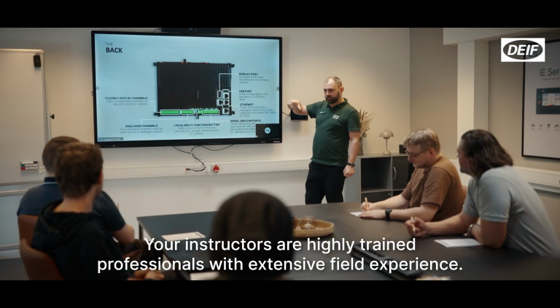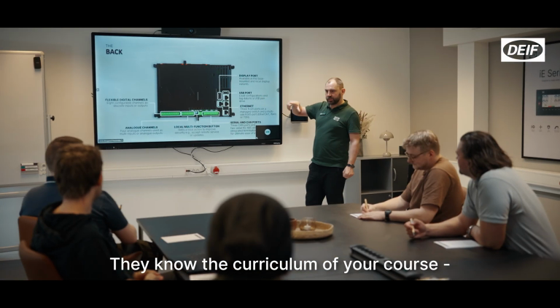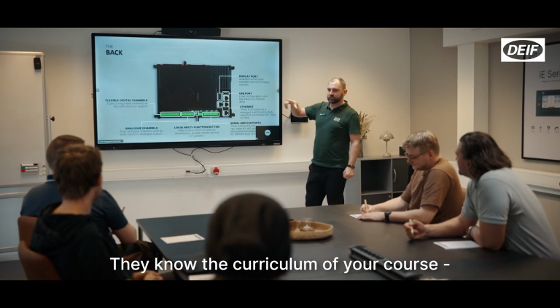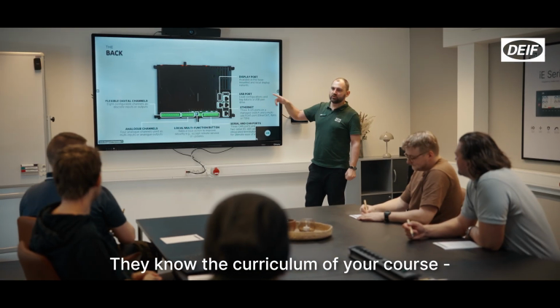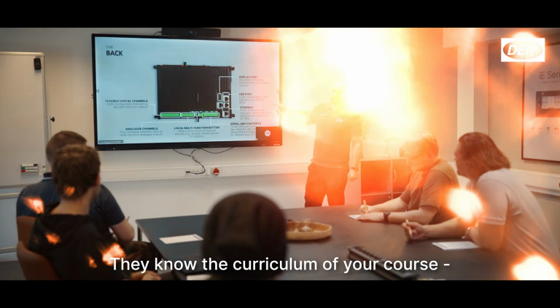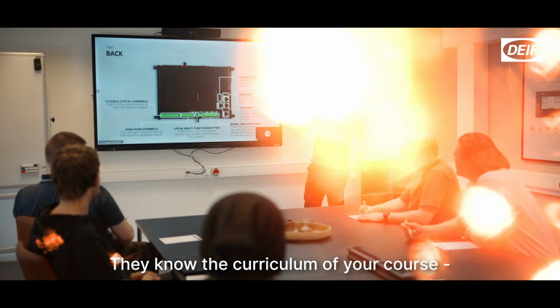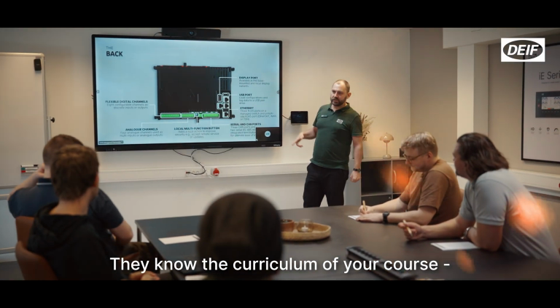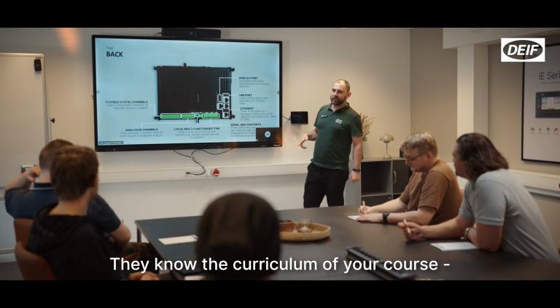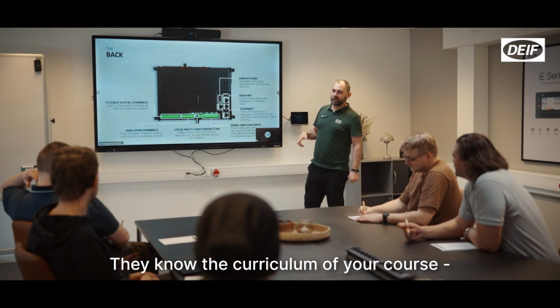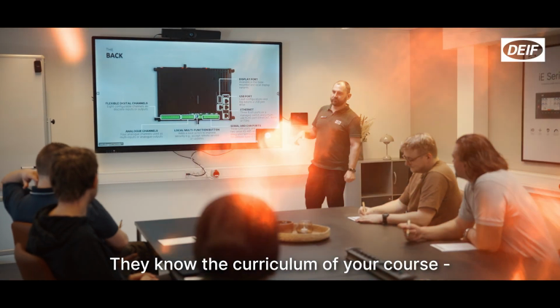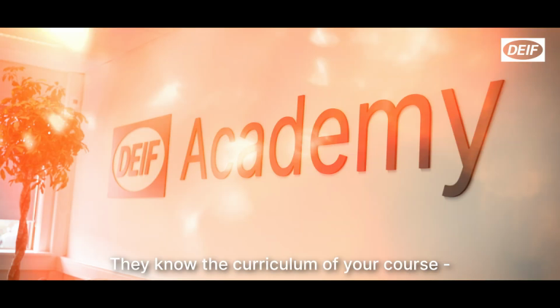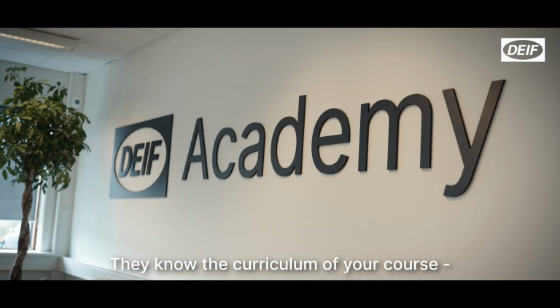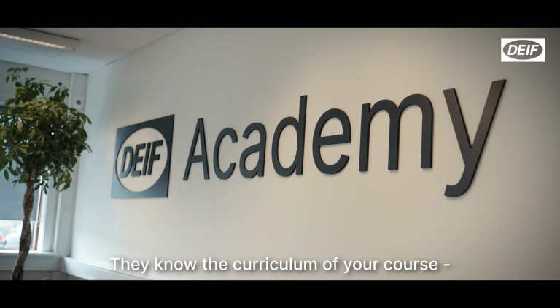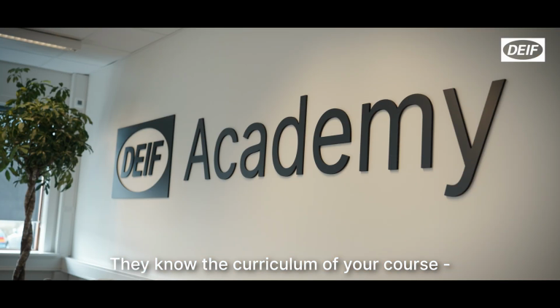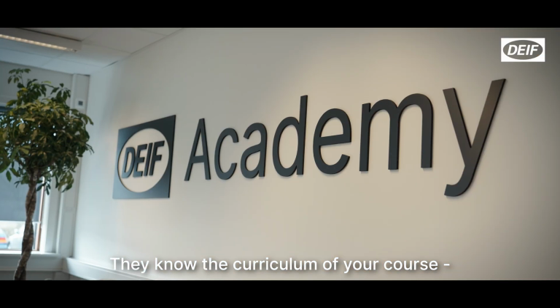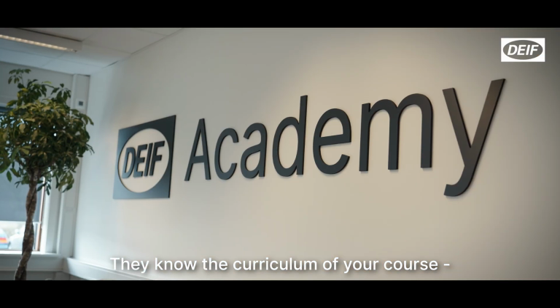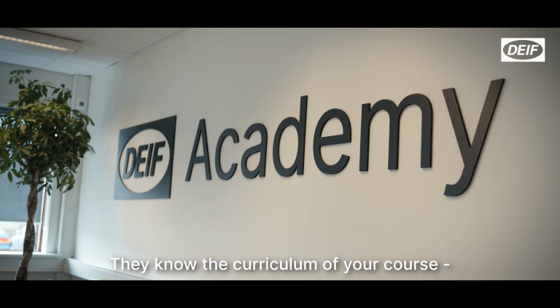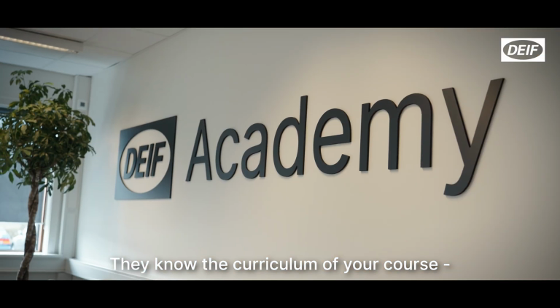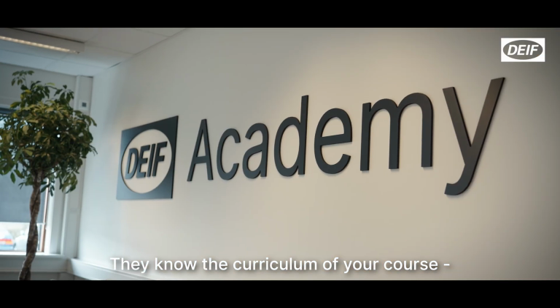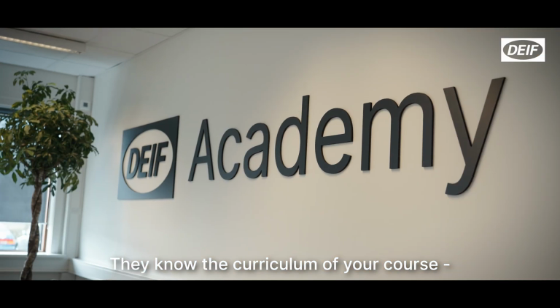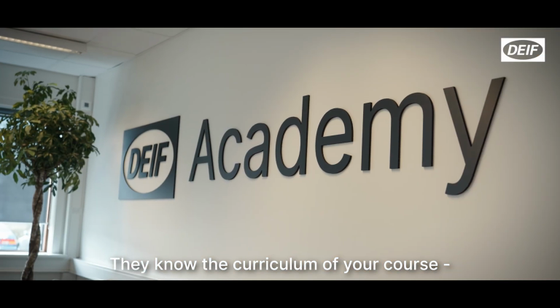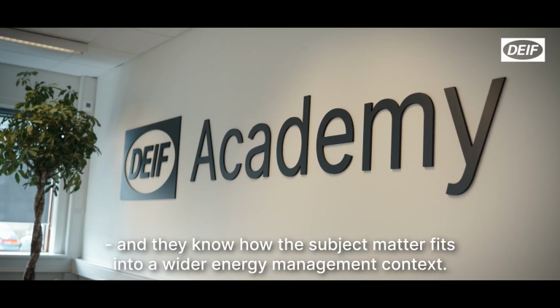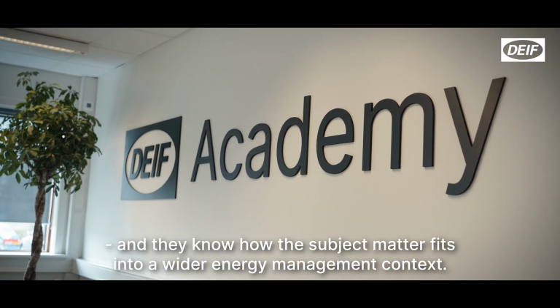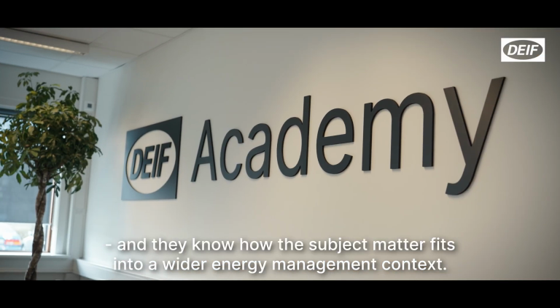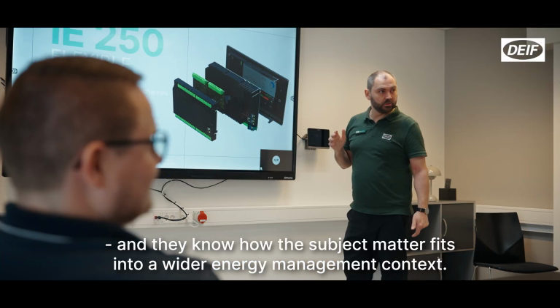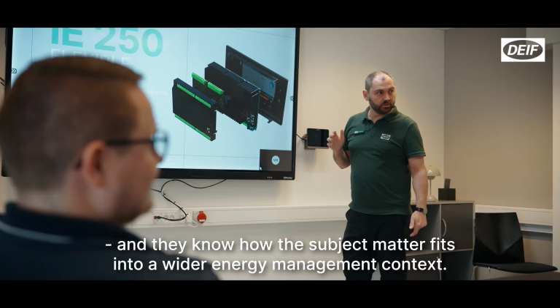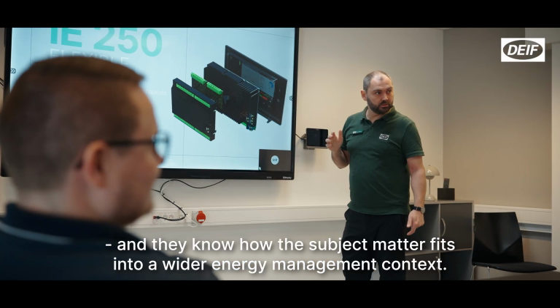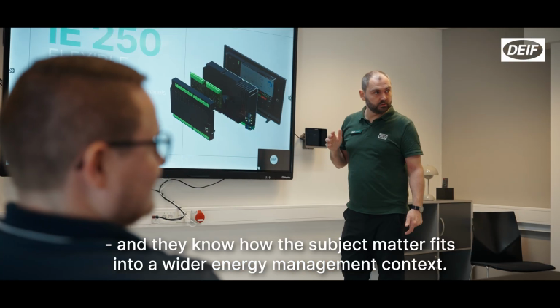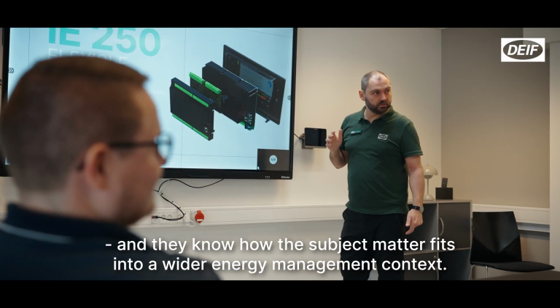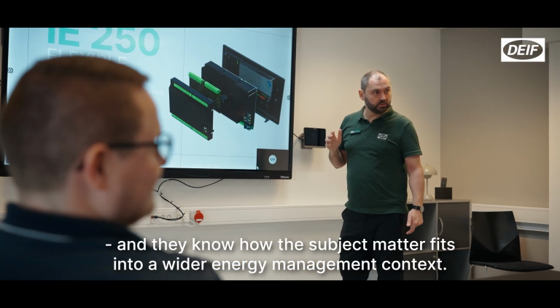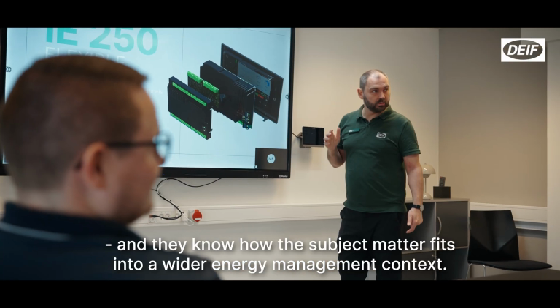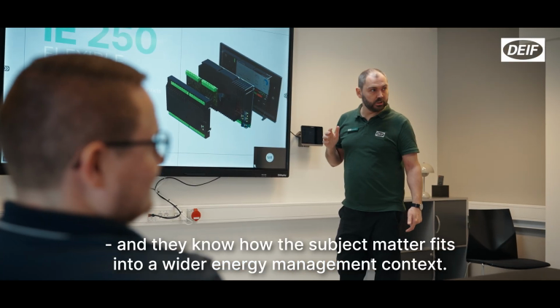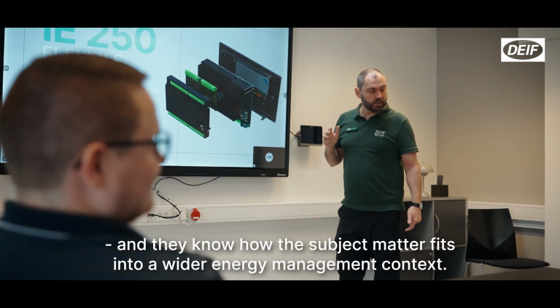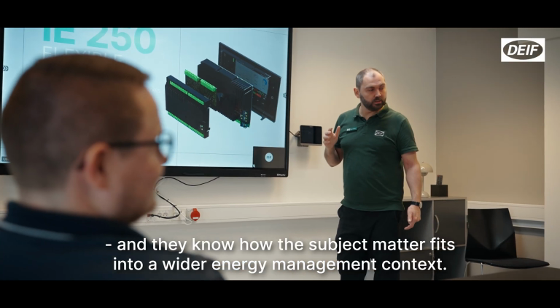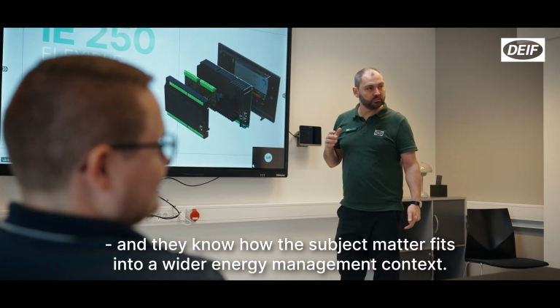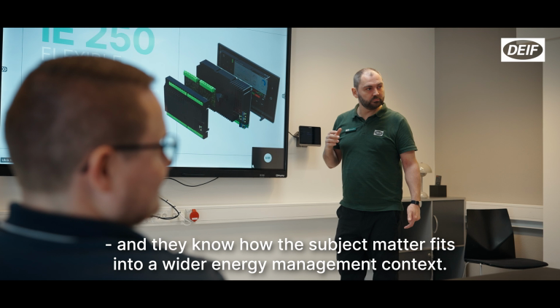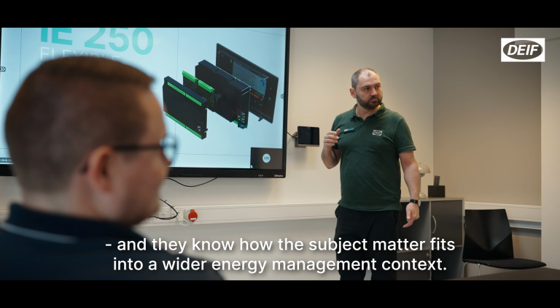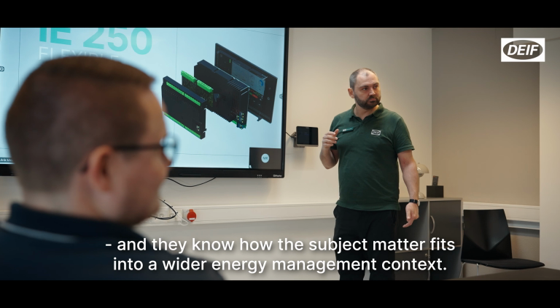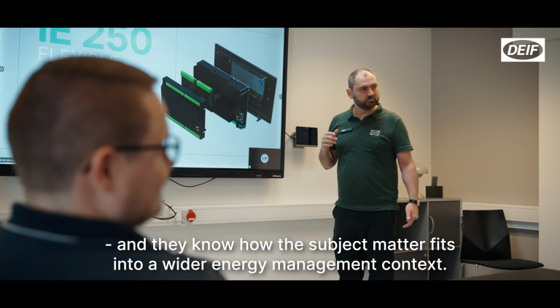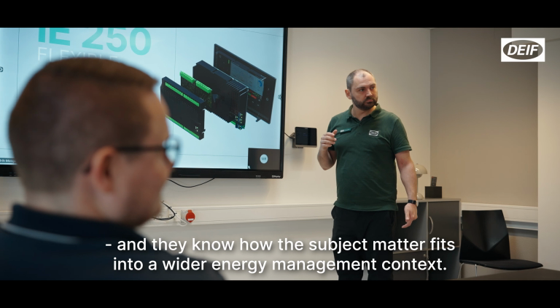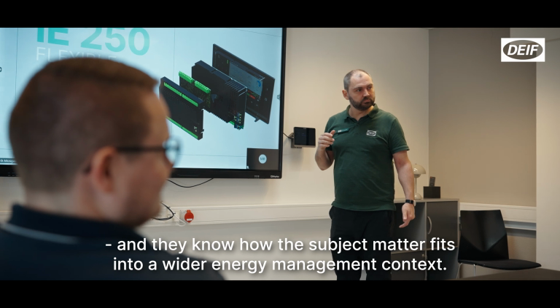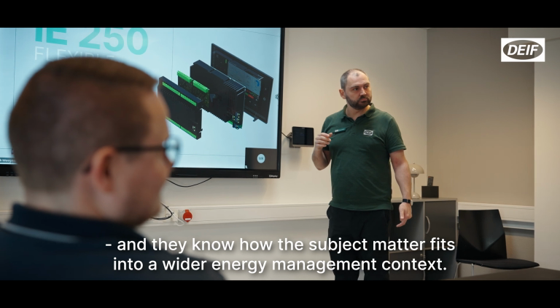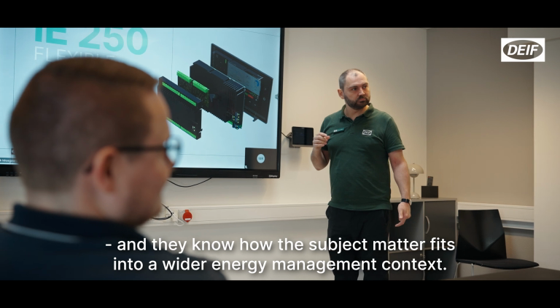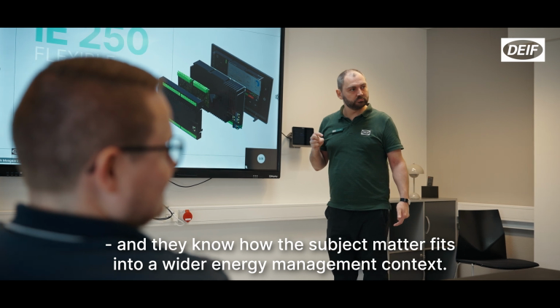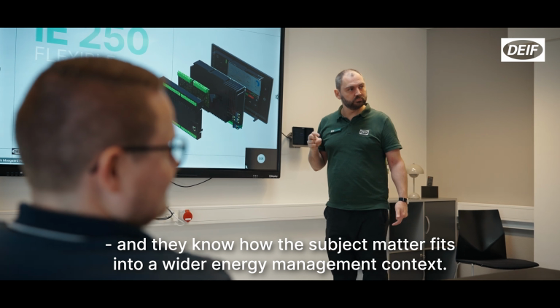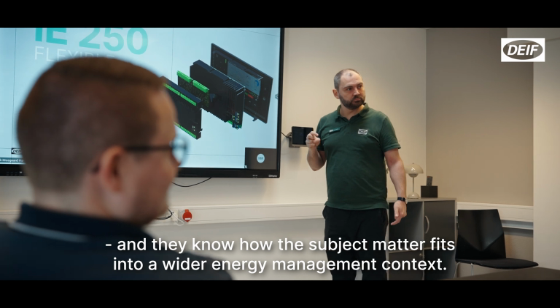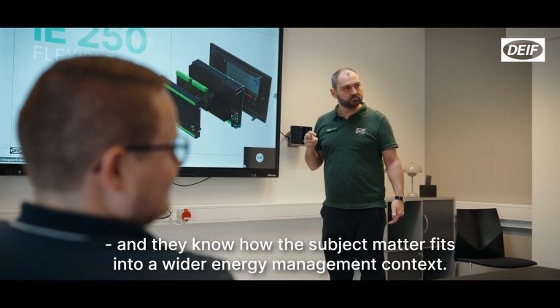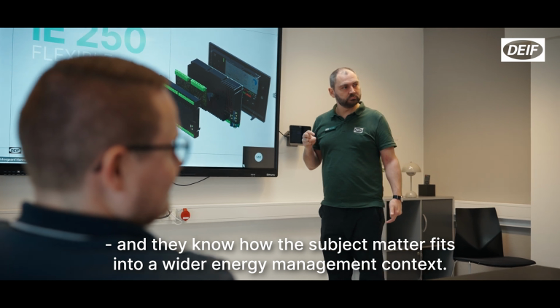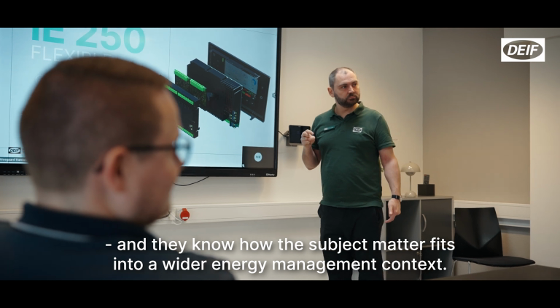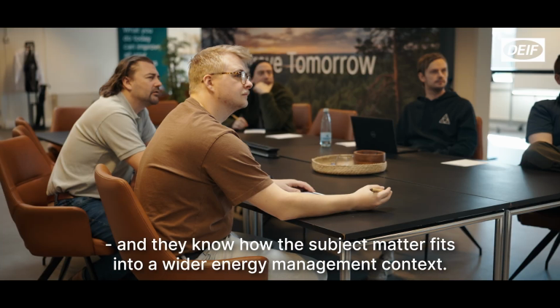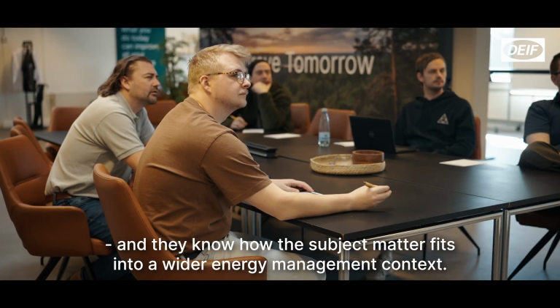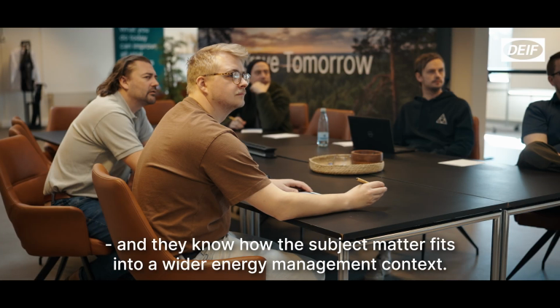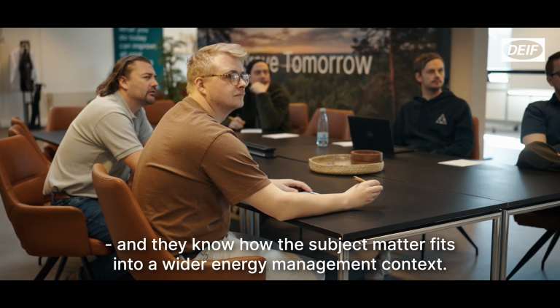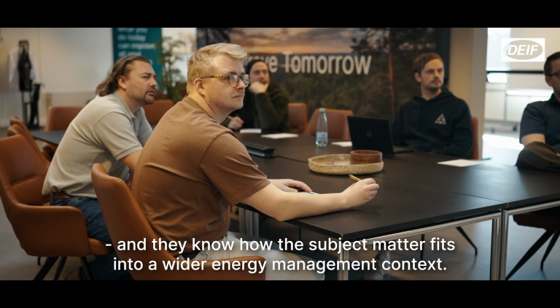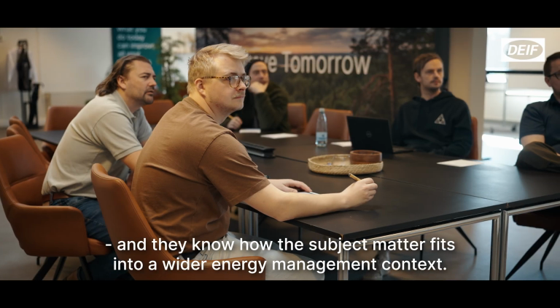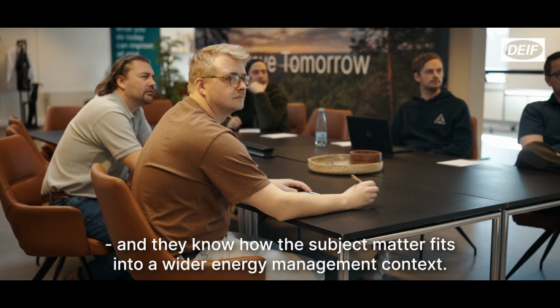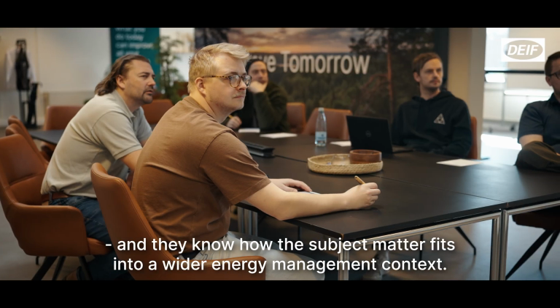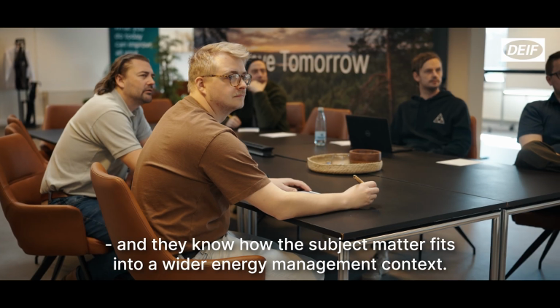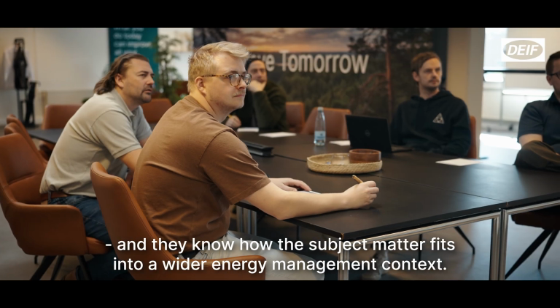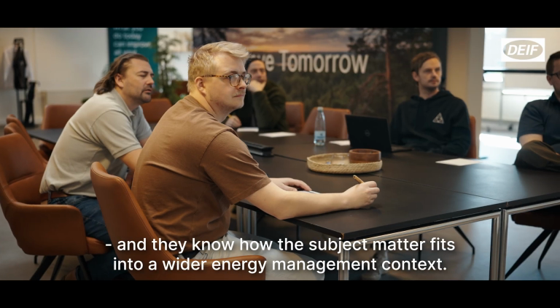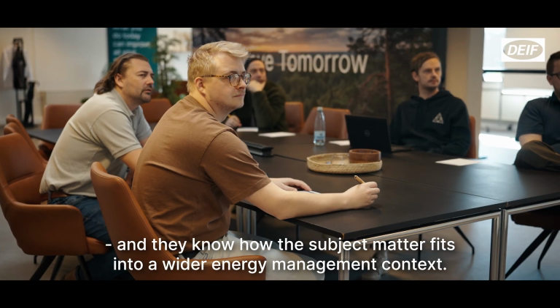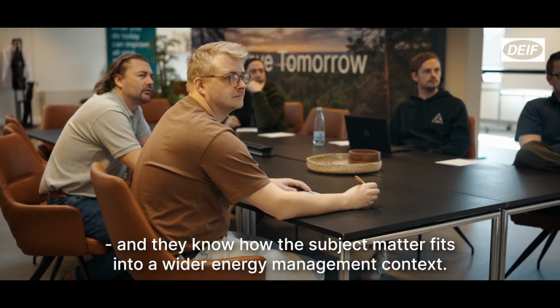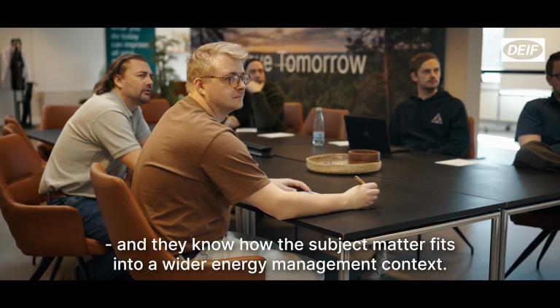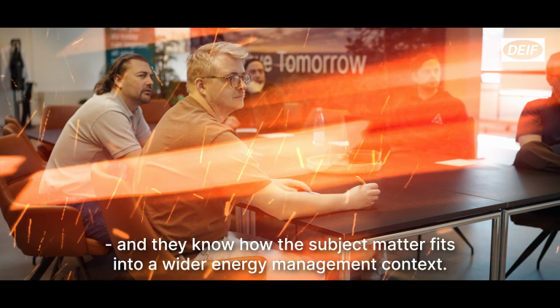Your instructors know the curriculum of your course and they know how the subject matter fits into a wider energy management context.